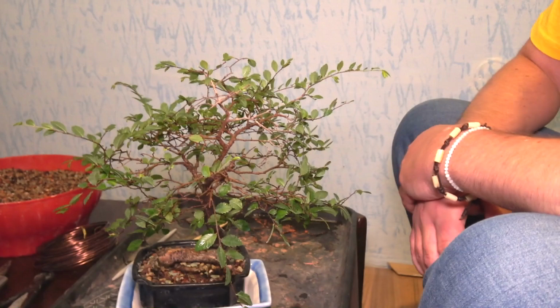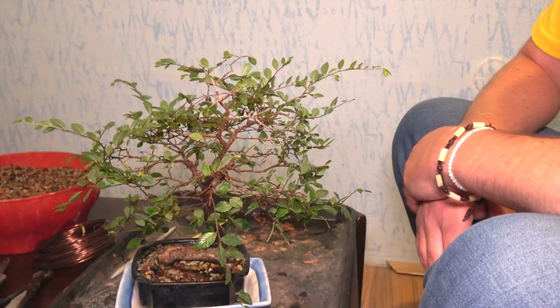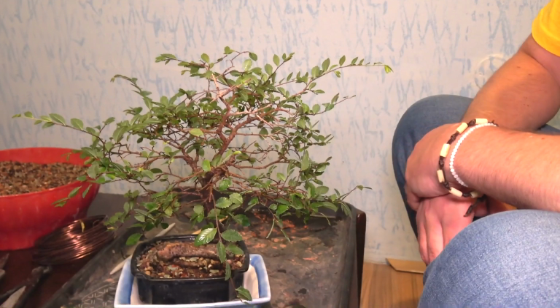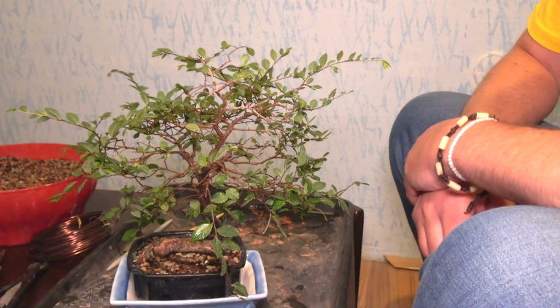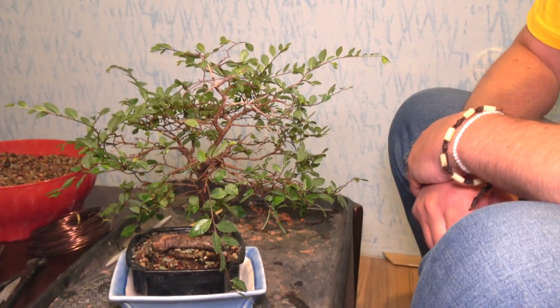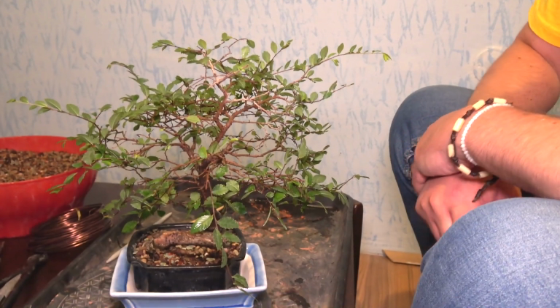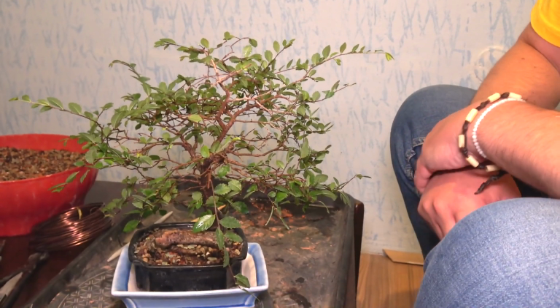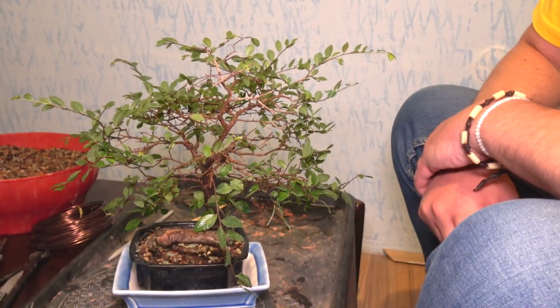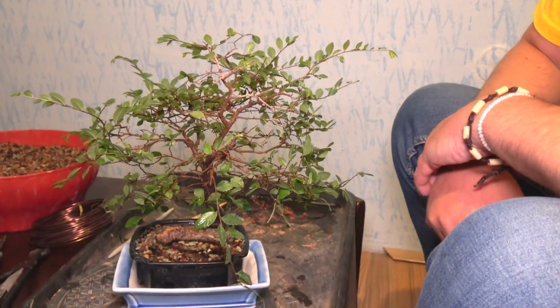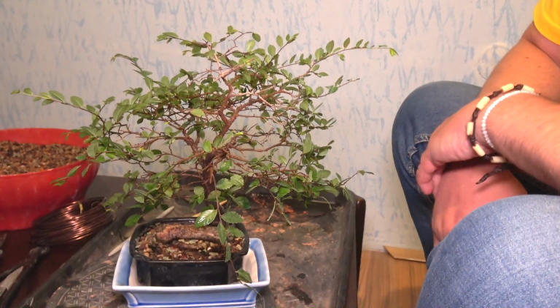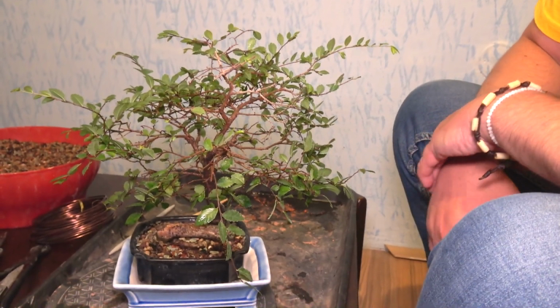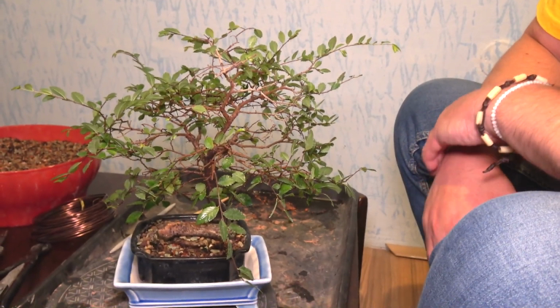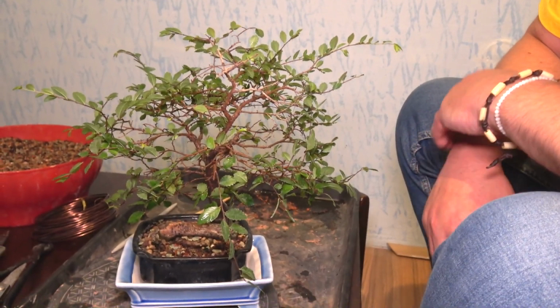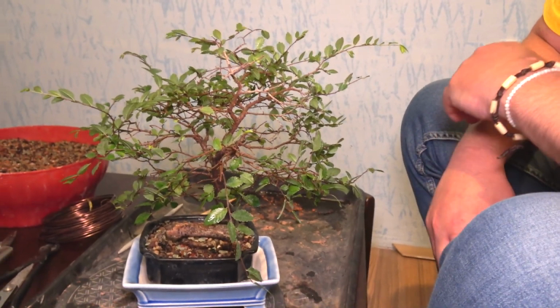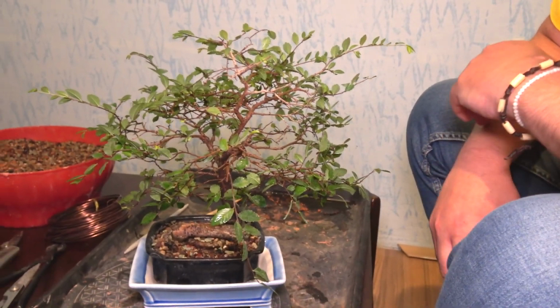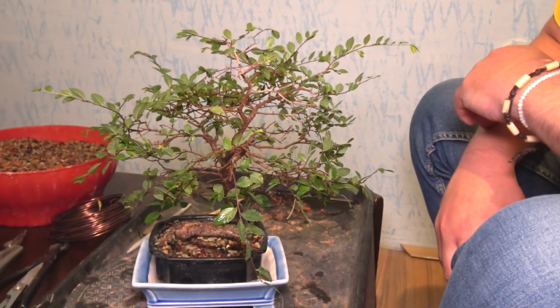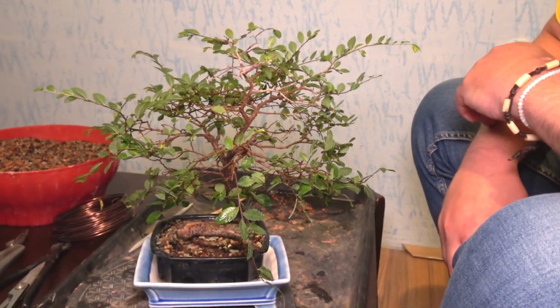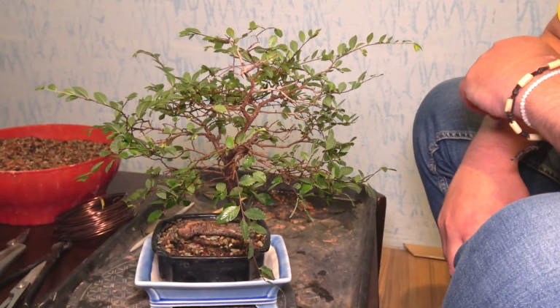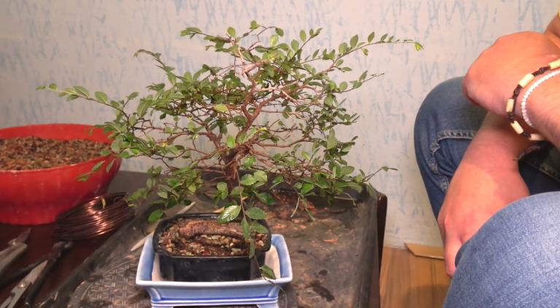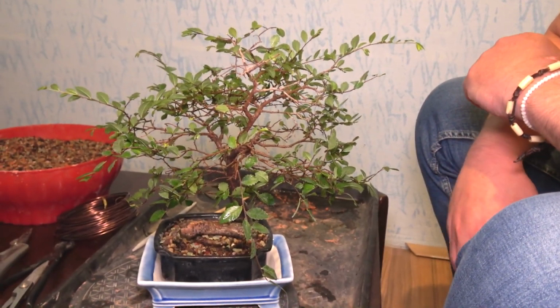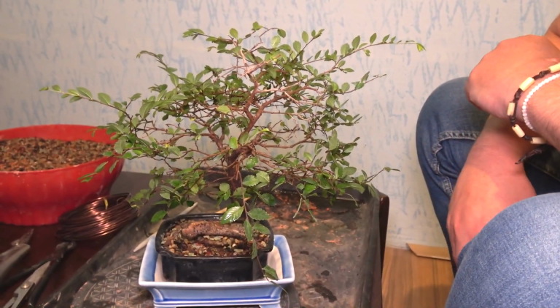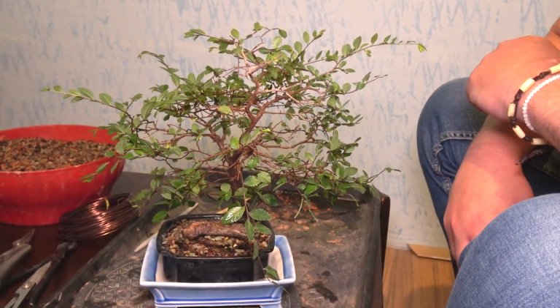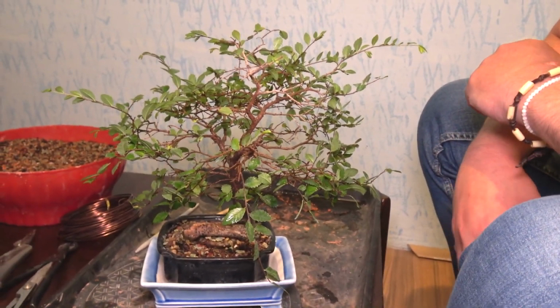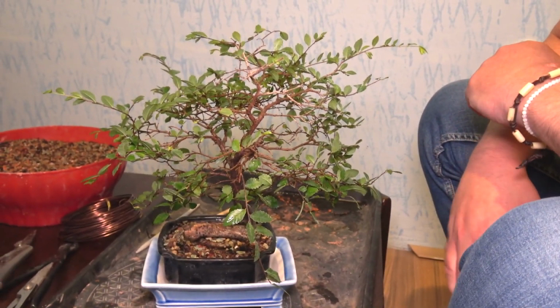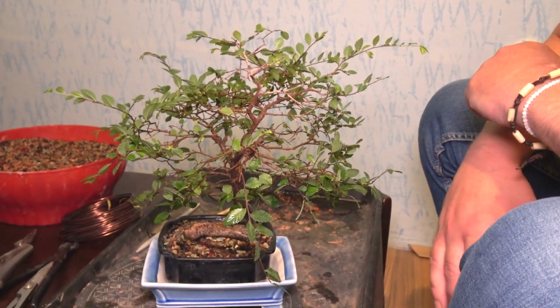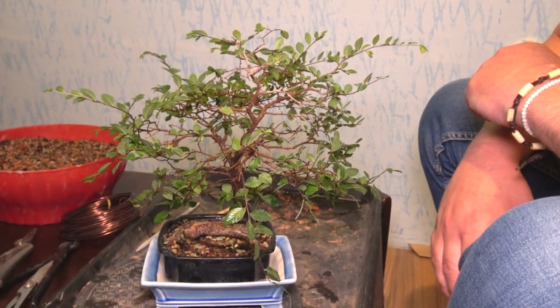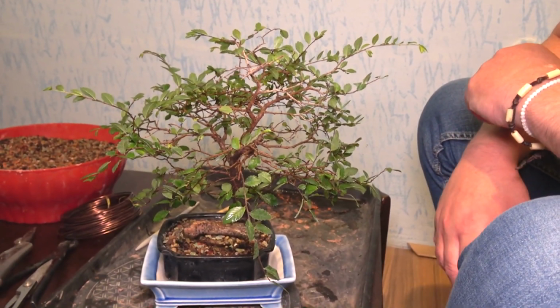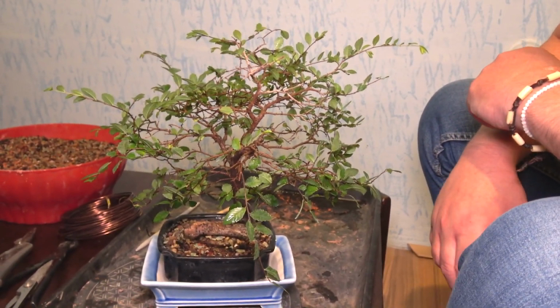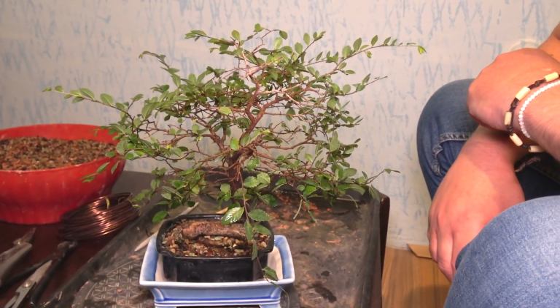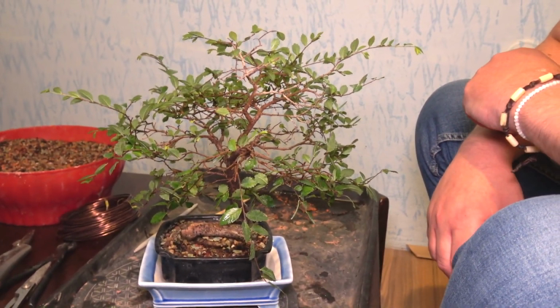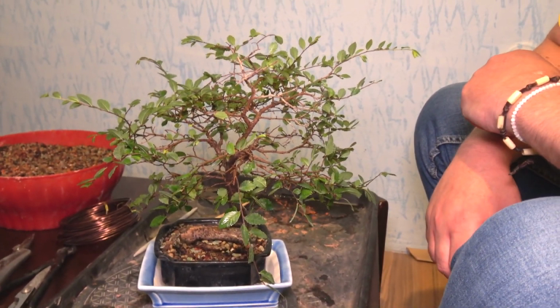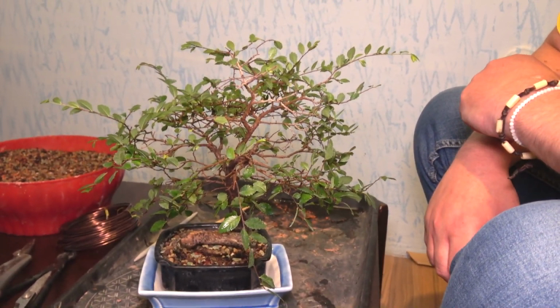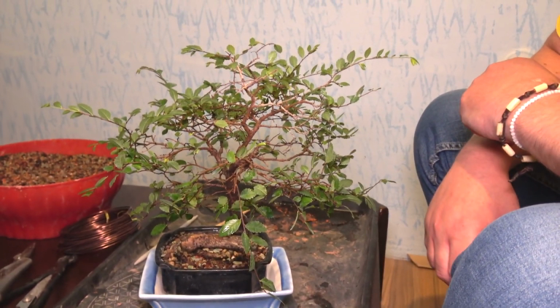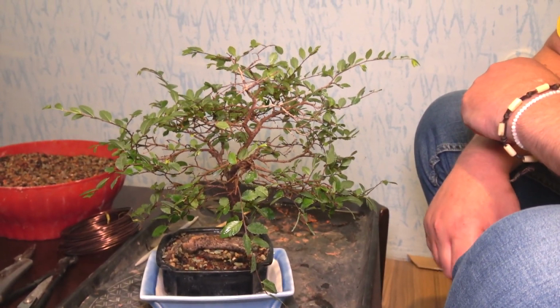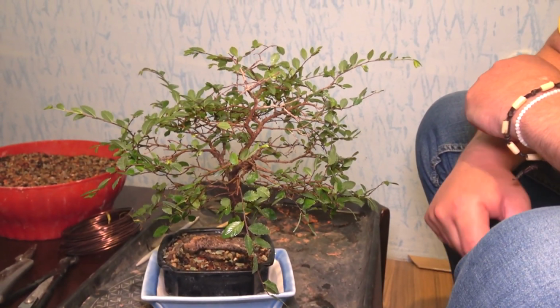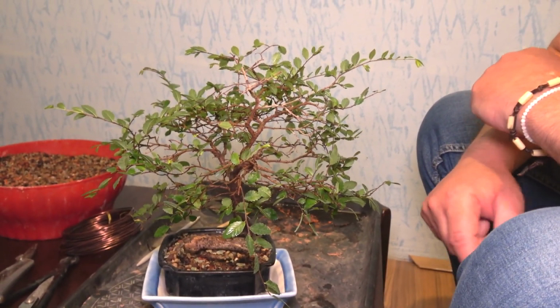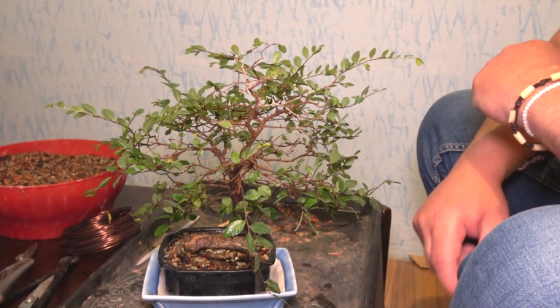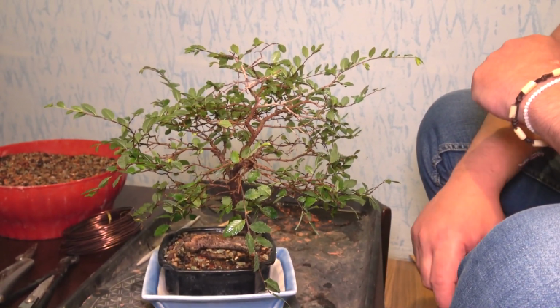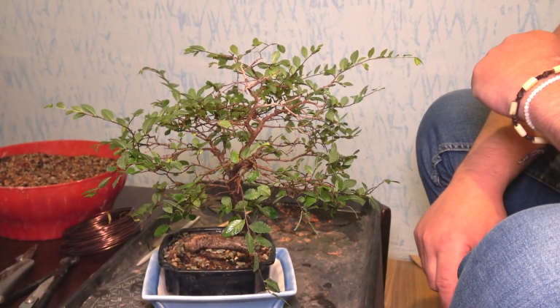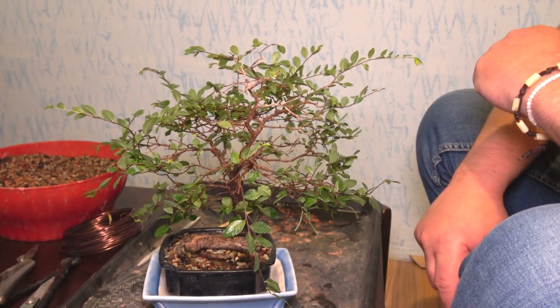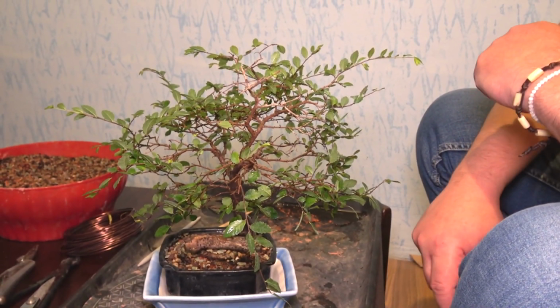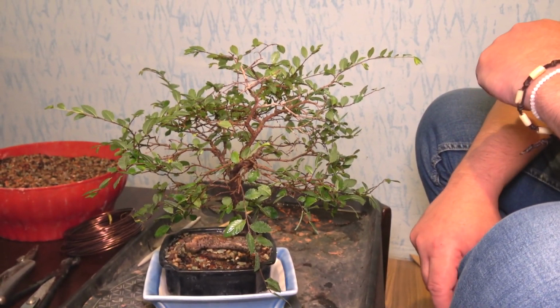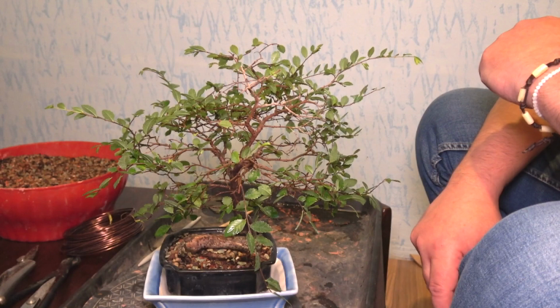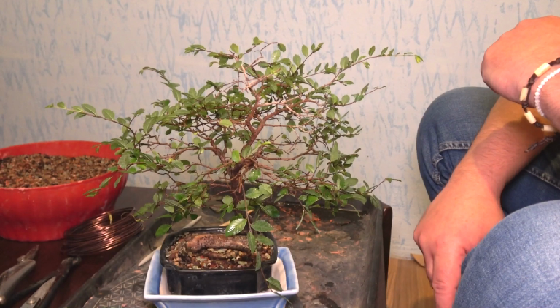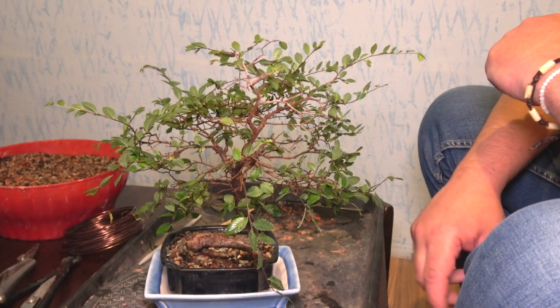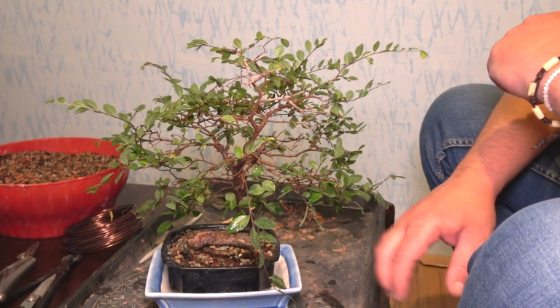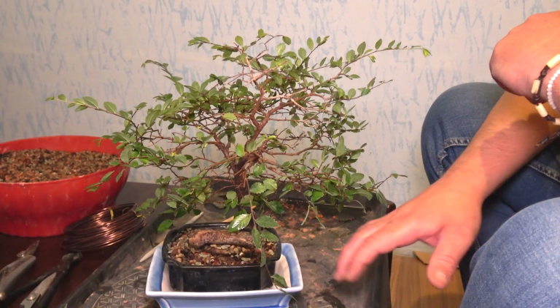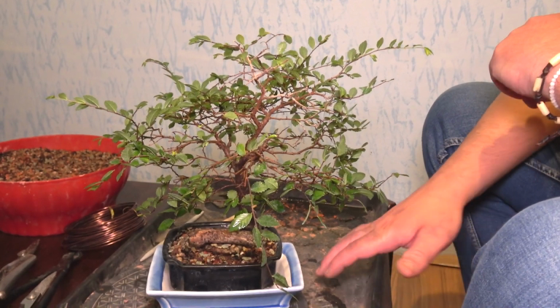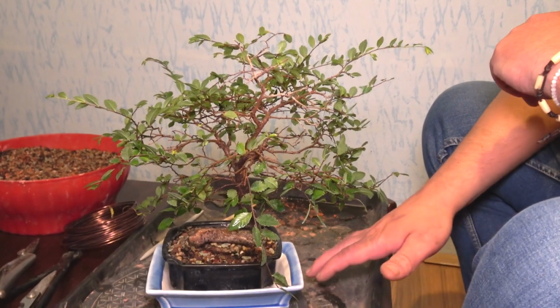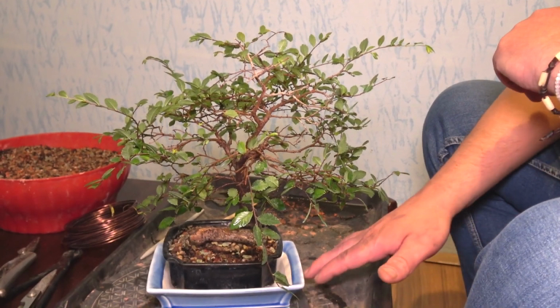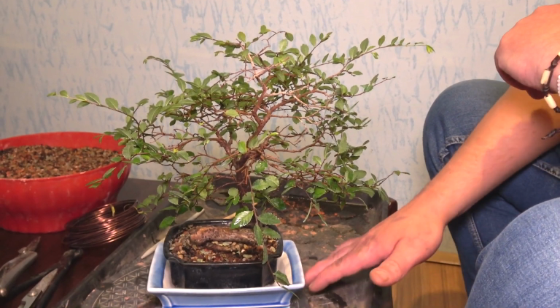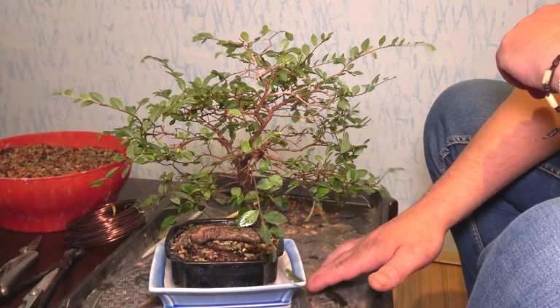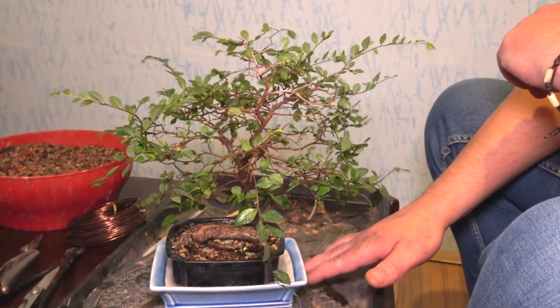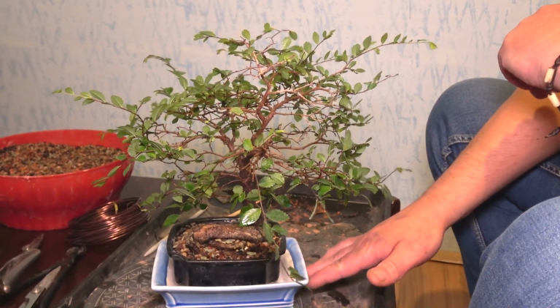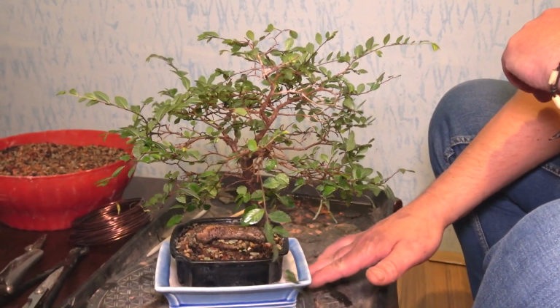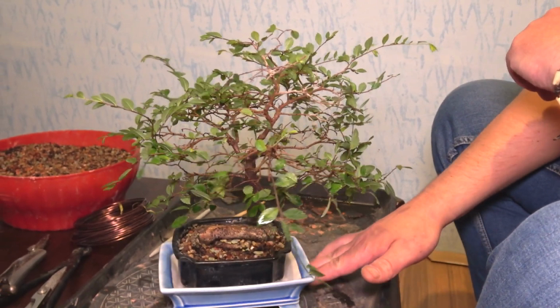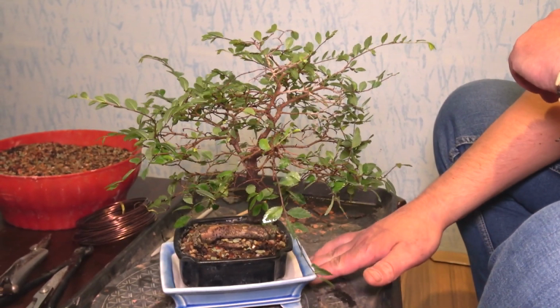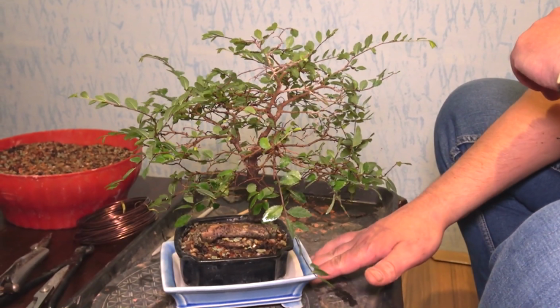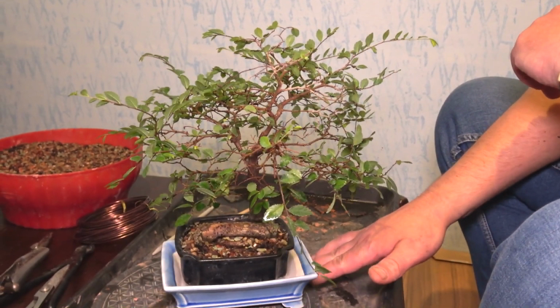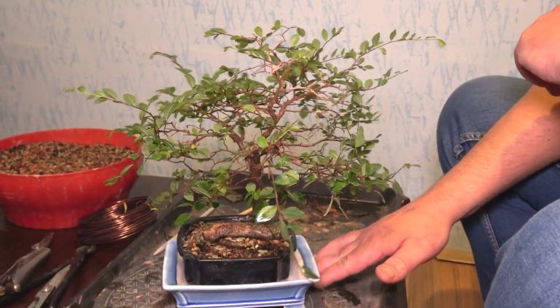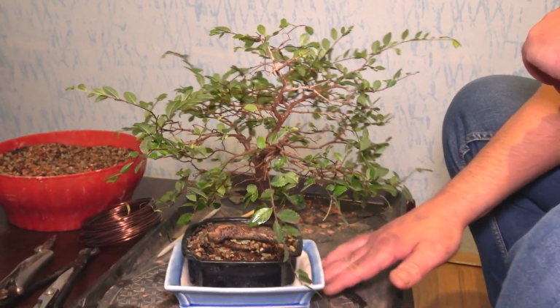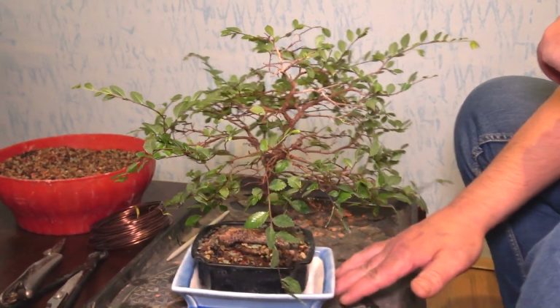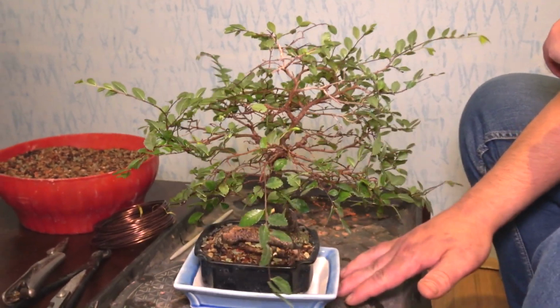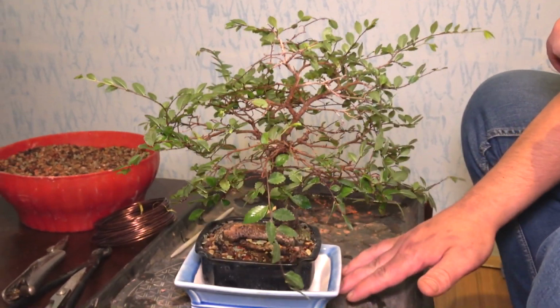Hello everyone! Welcome to the Bonsai Life! My name is Damir and today I will work on this Chinese elm.